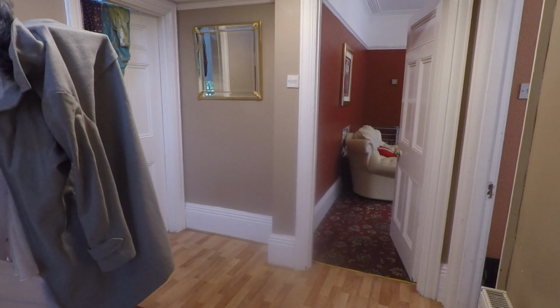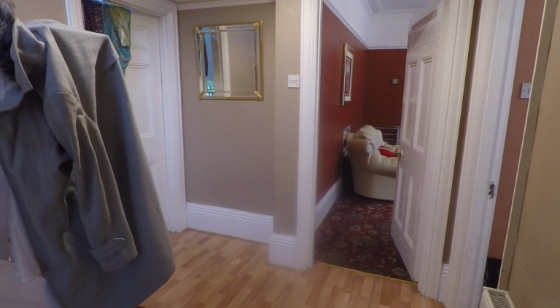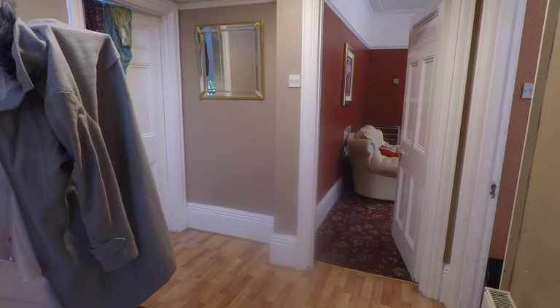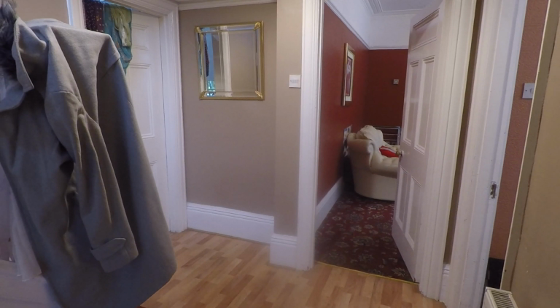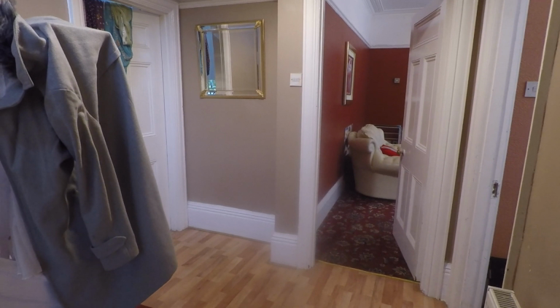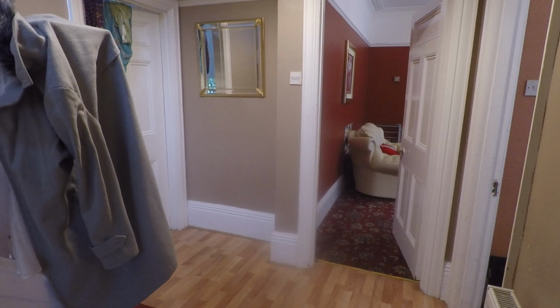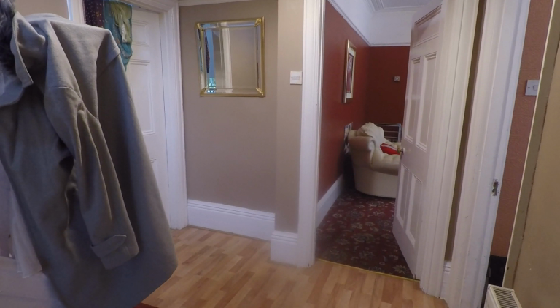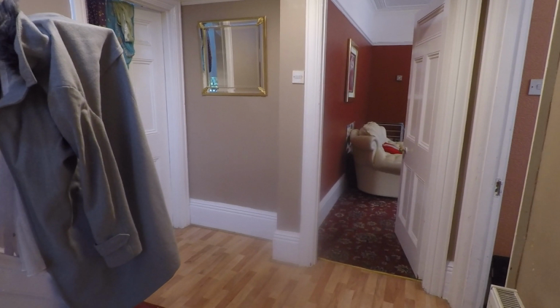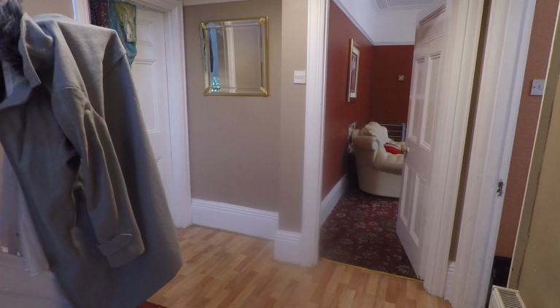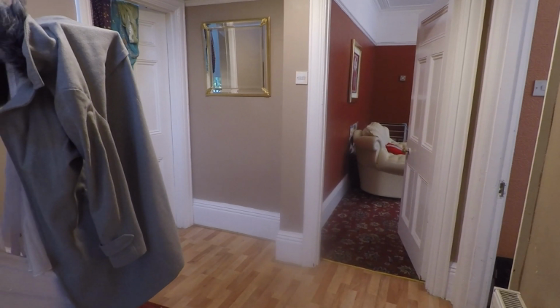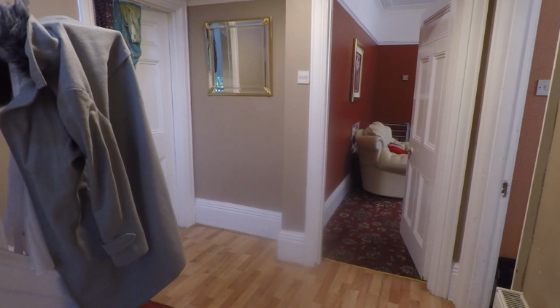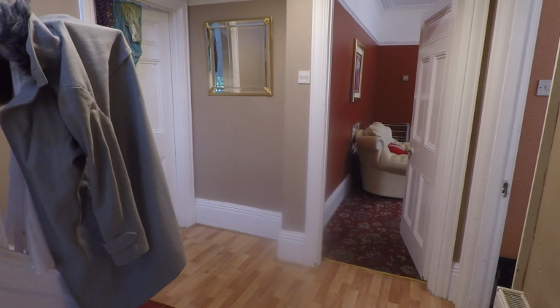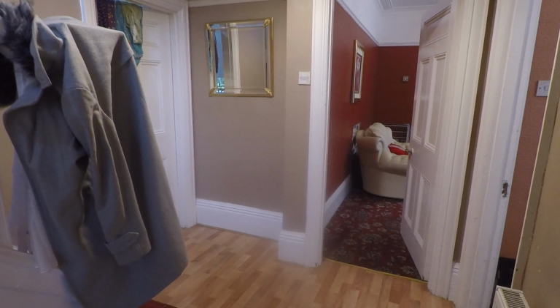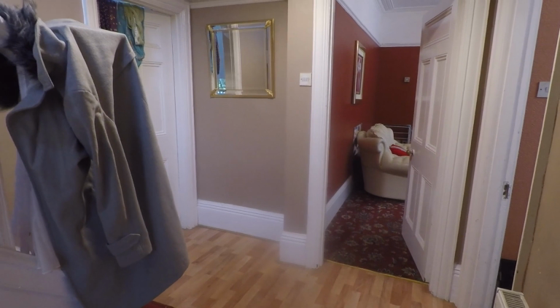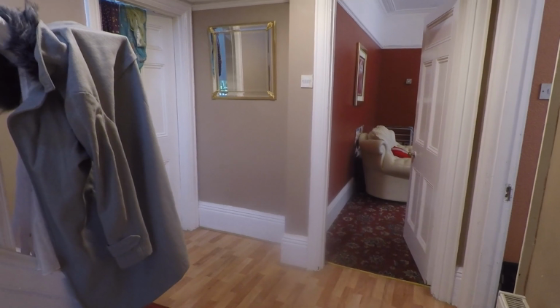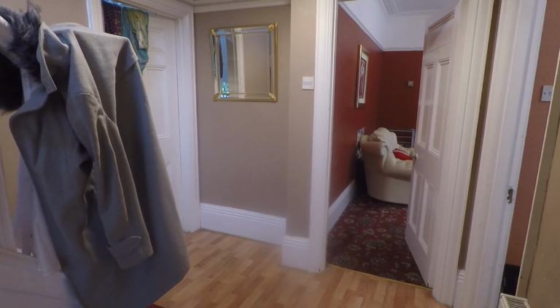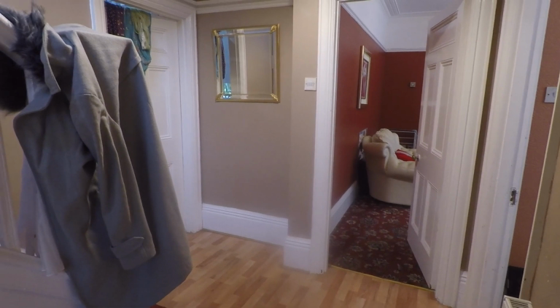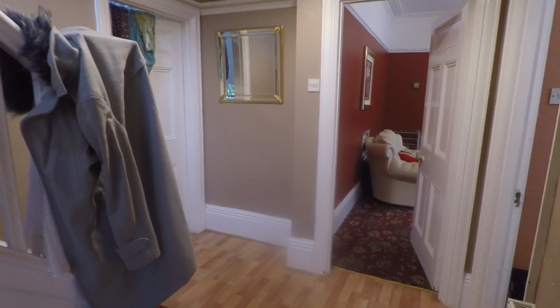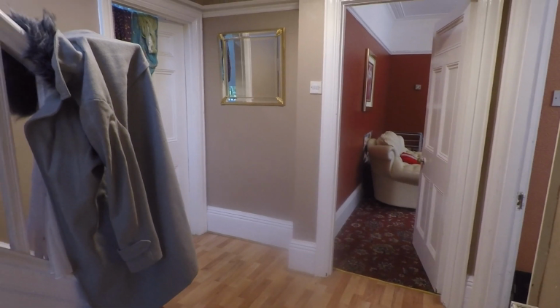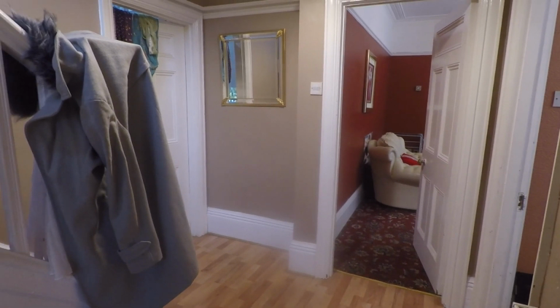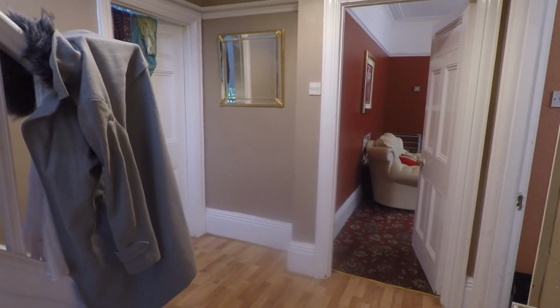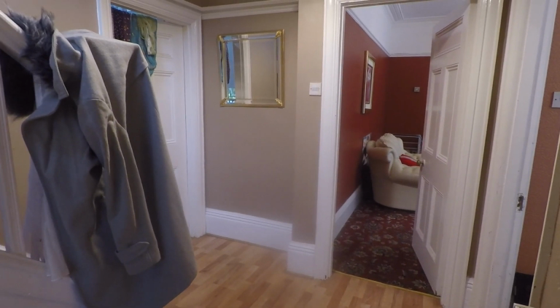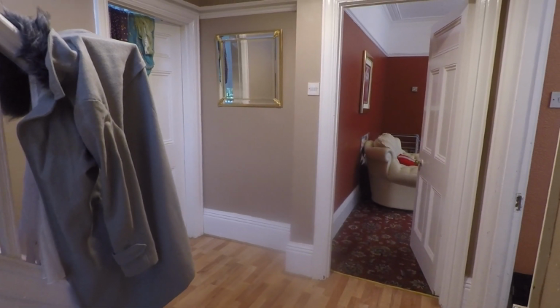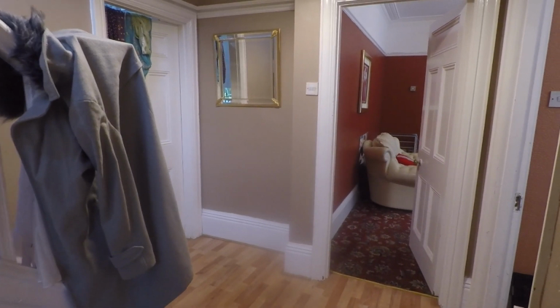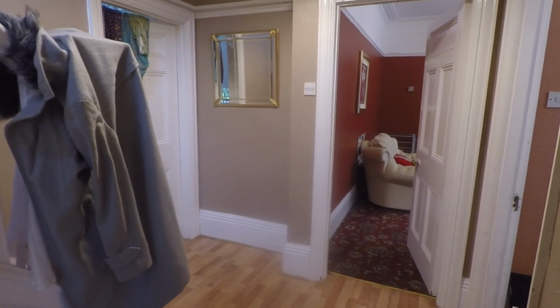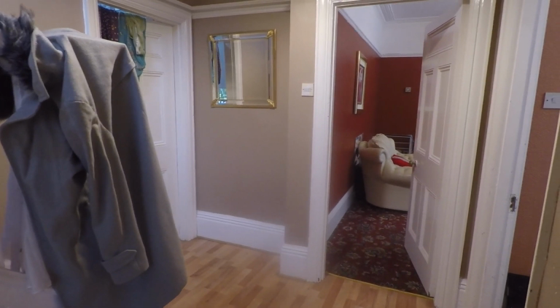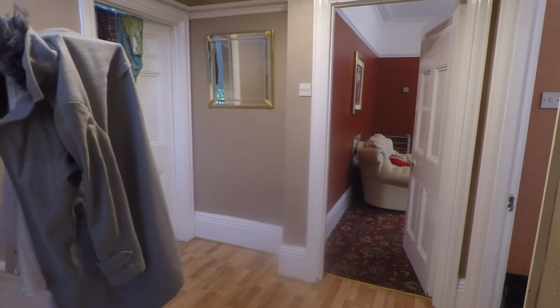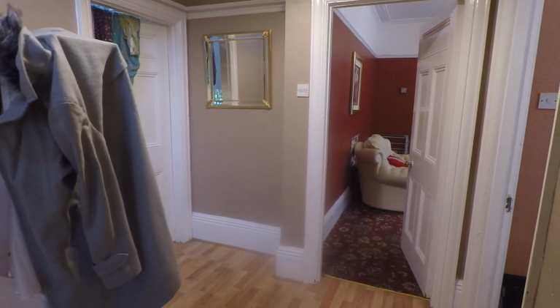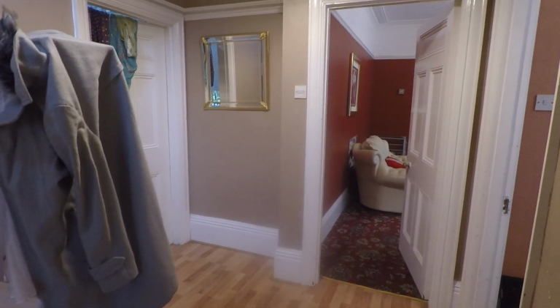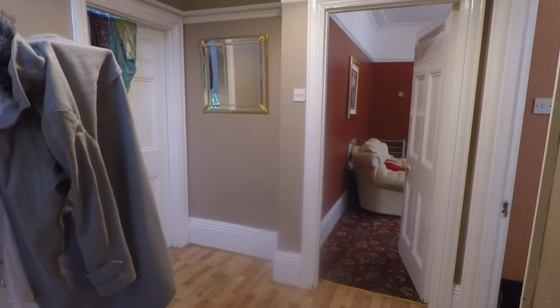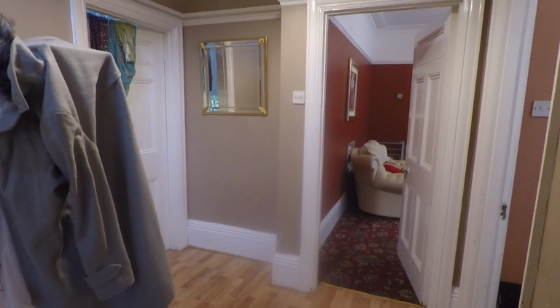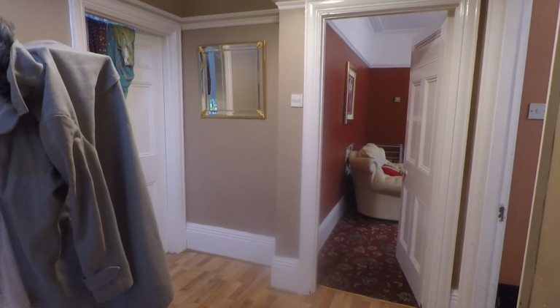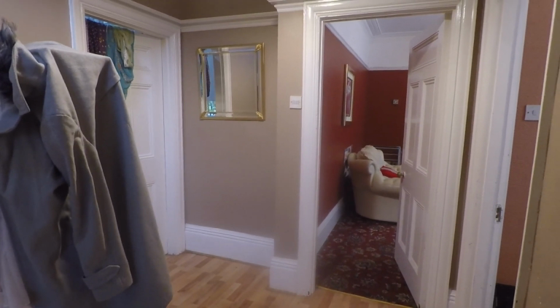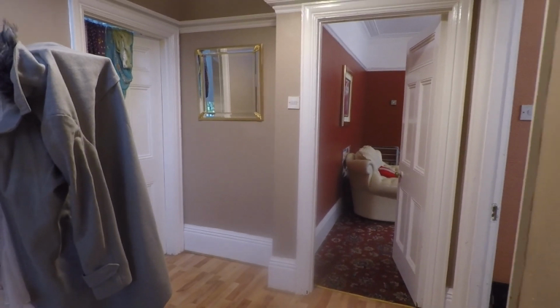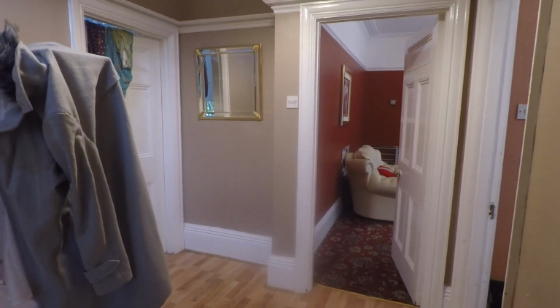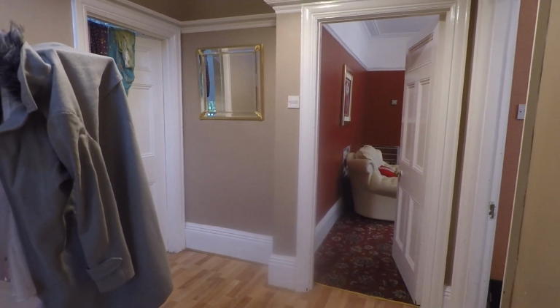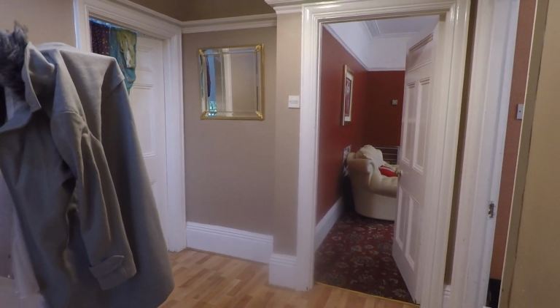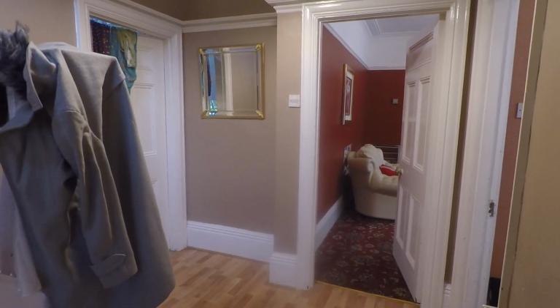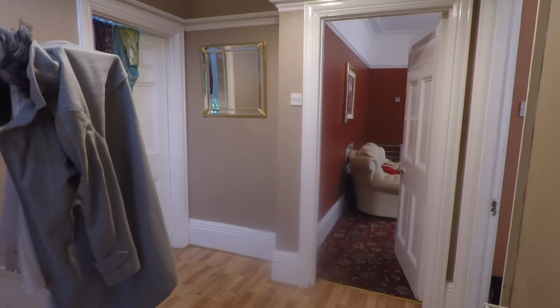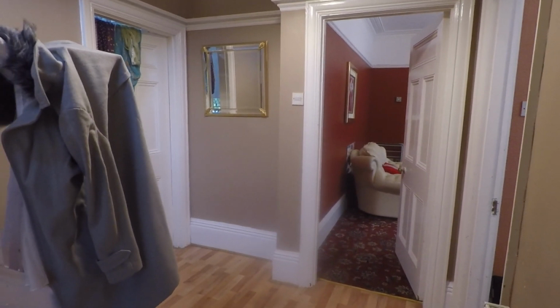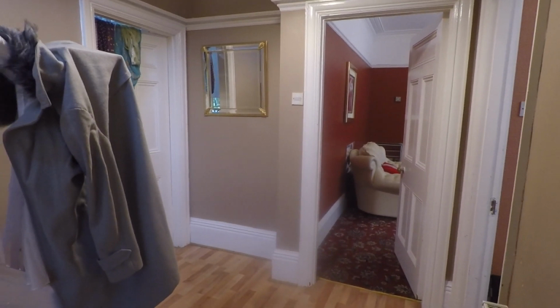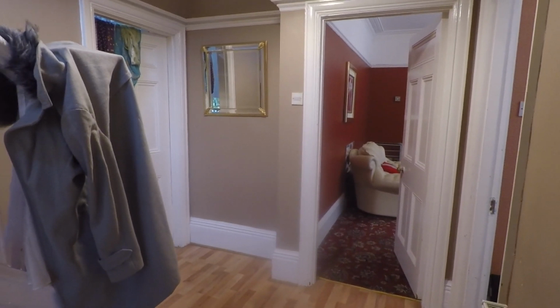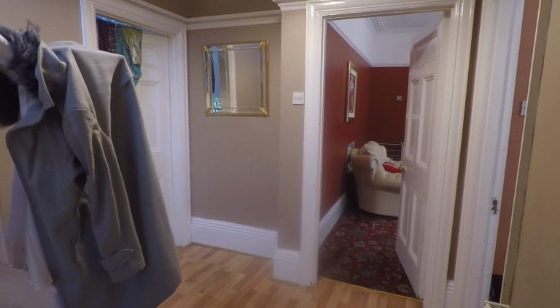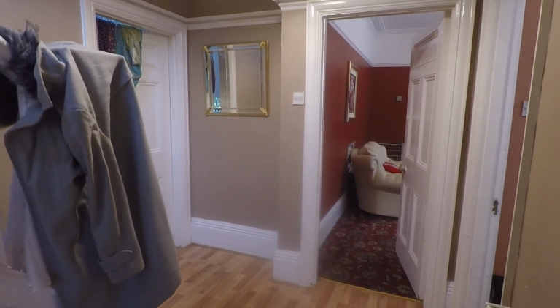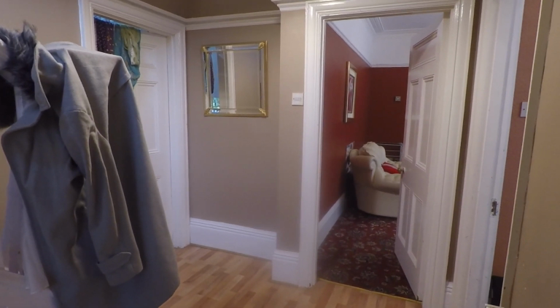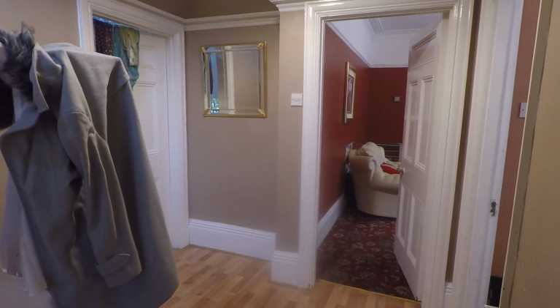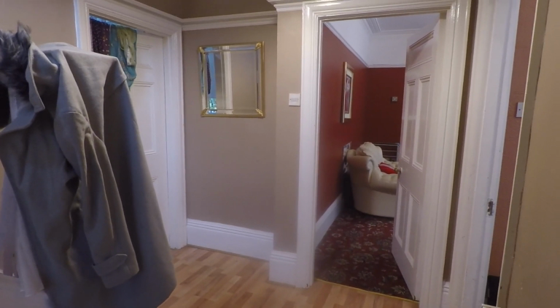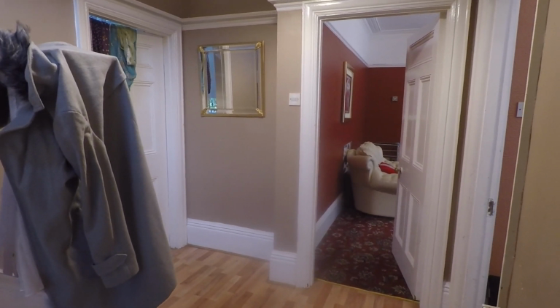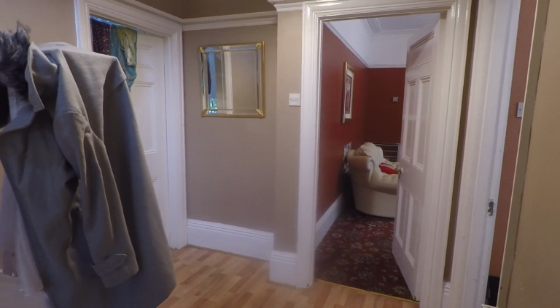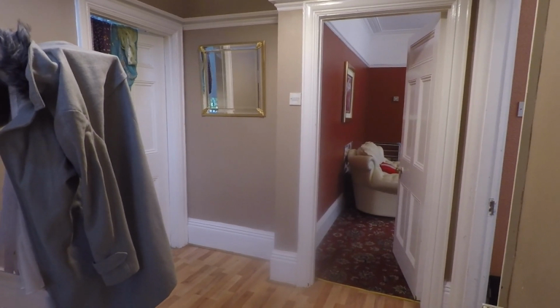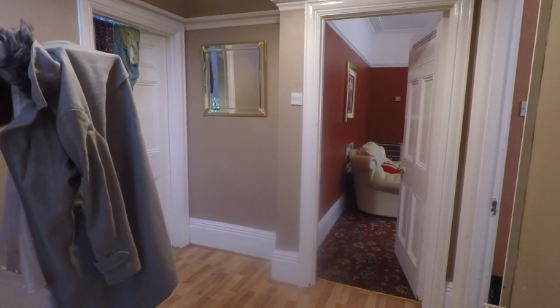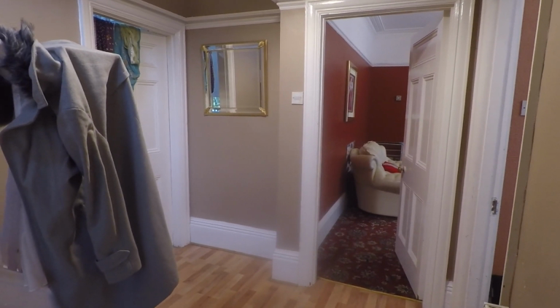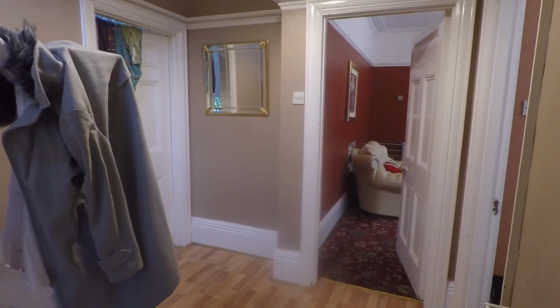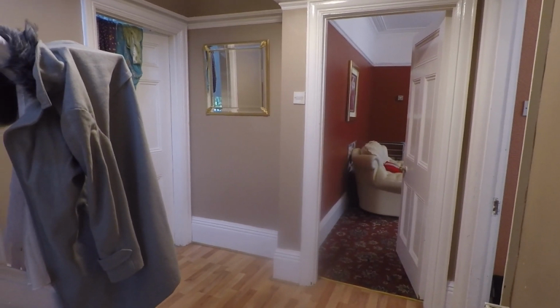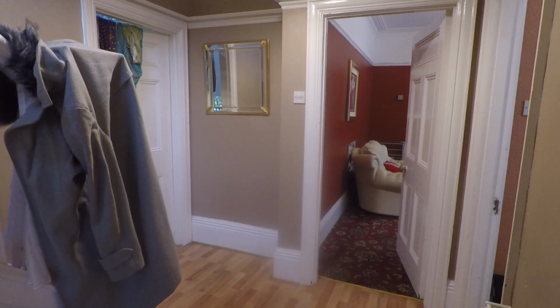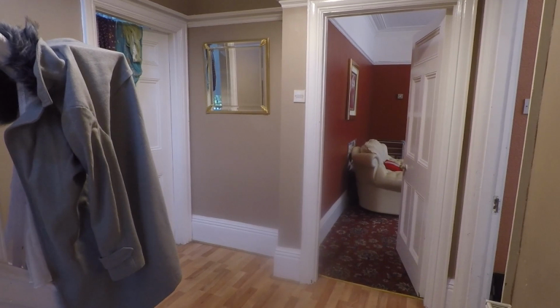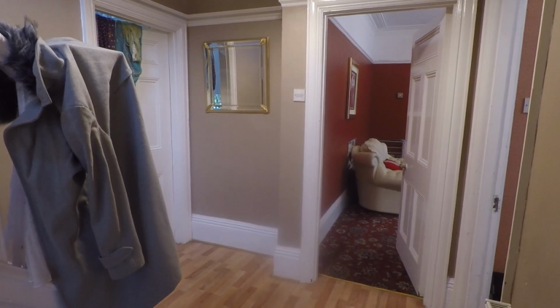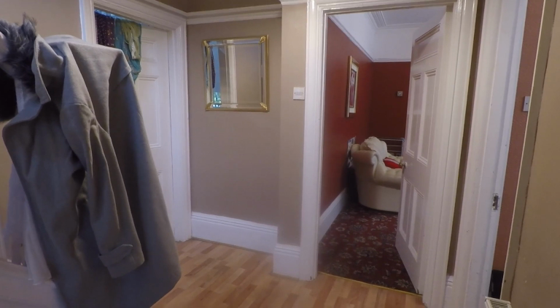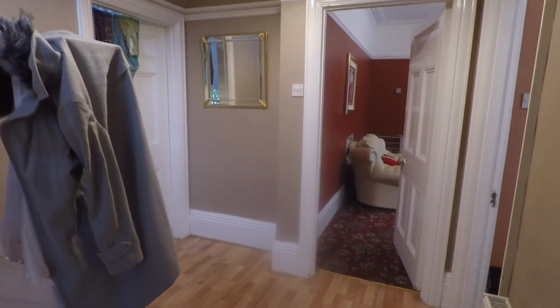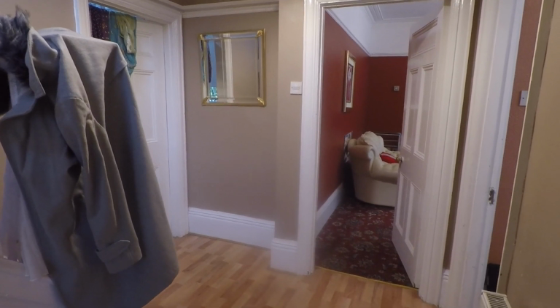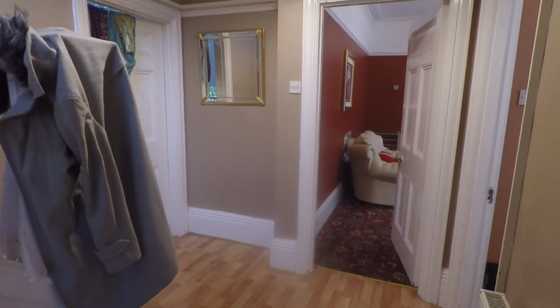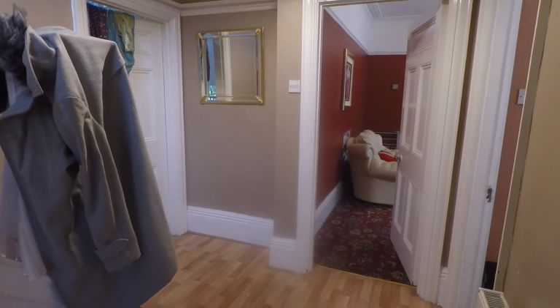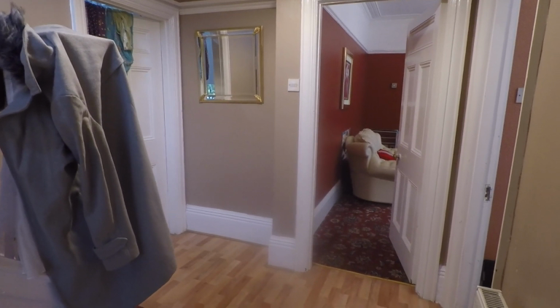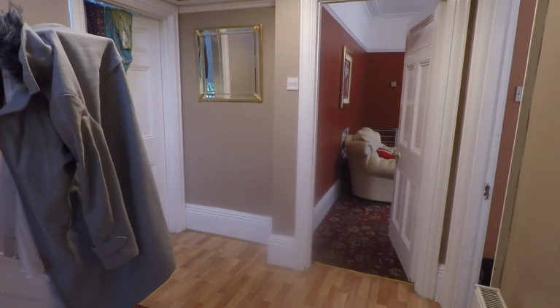Welcome to this Pinkmood video tour of this spacious four bedroom semi-detached property situated on Friars Road in Newport.